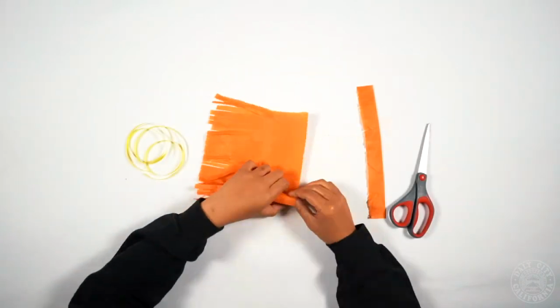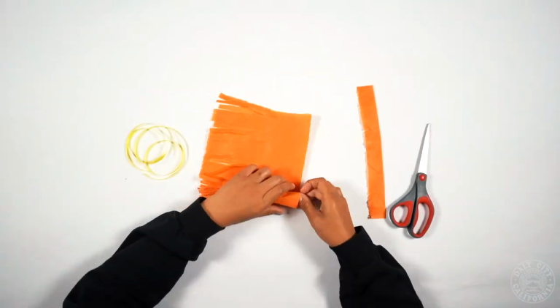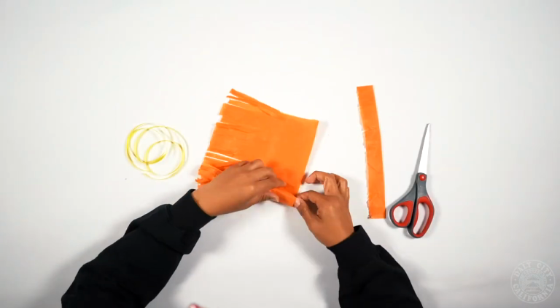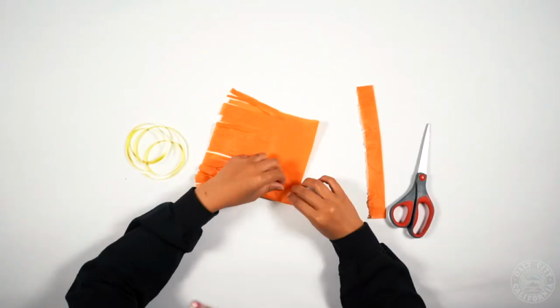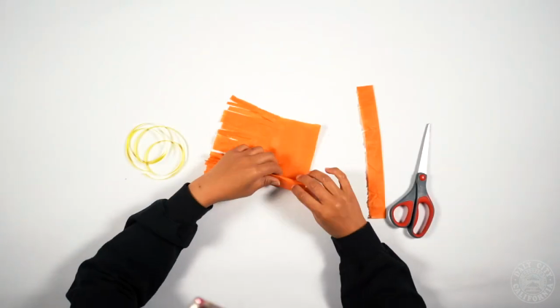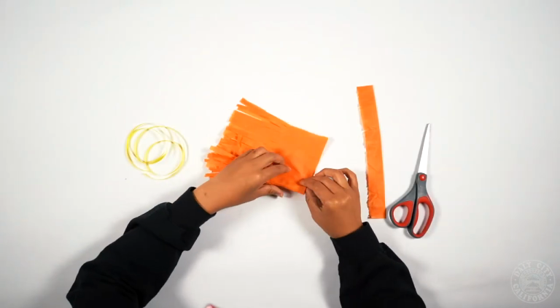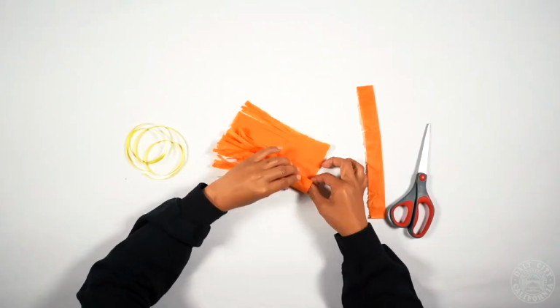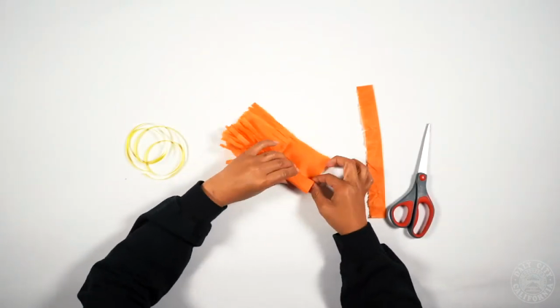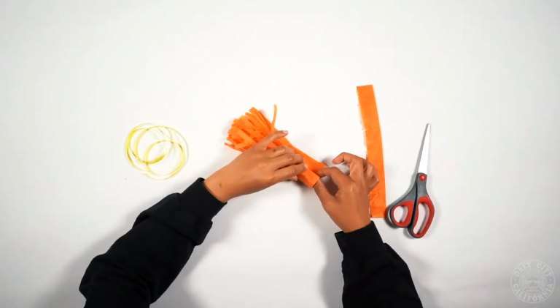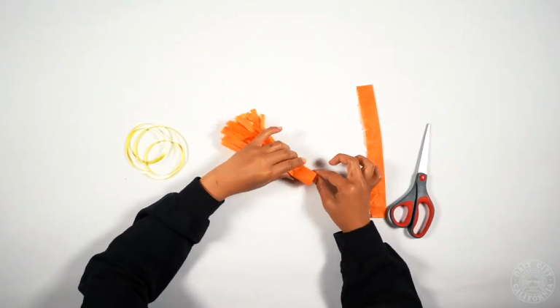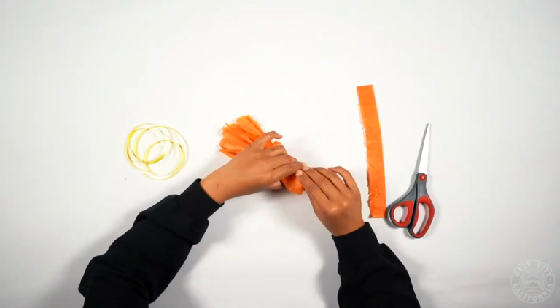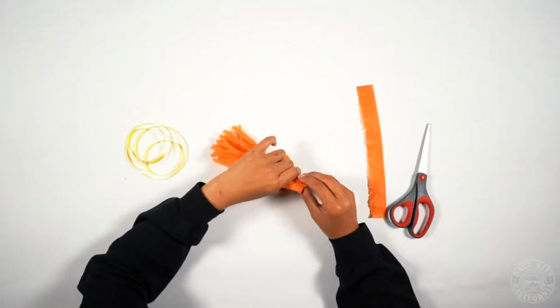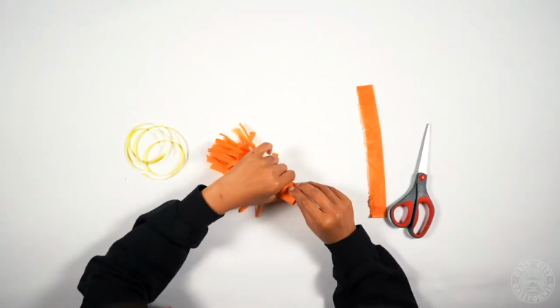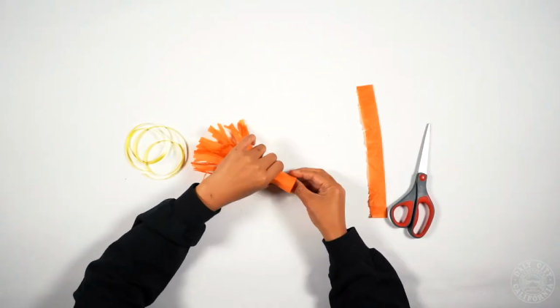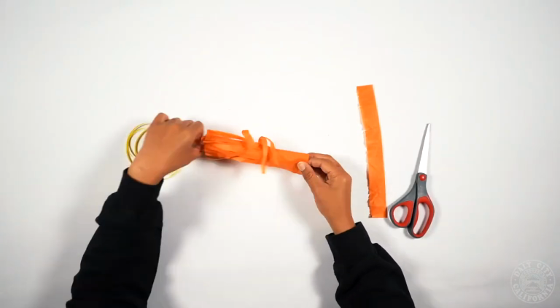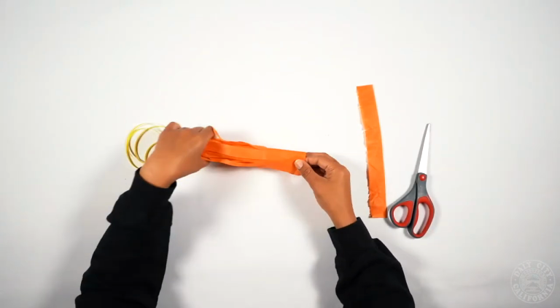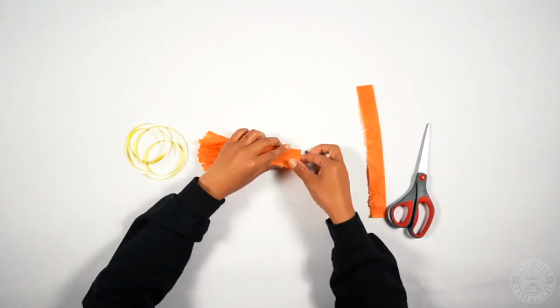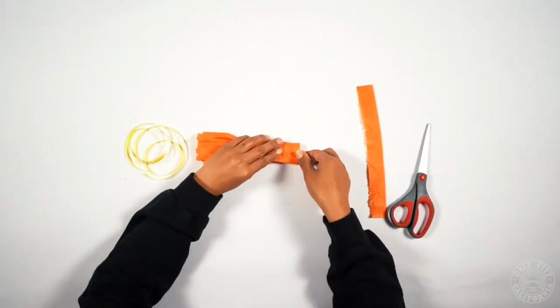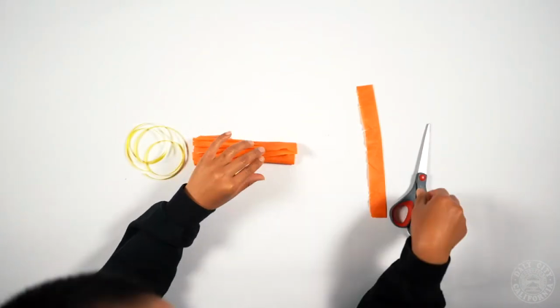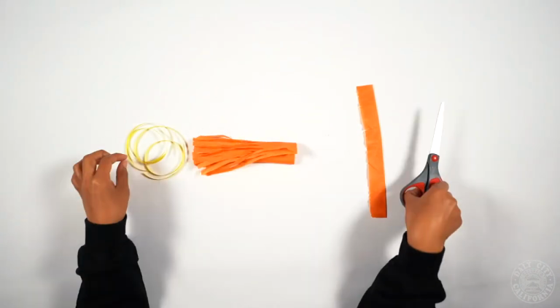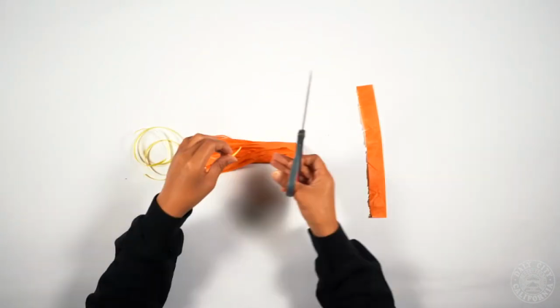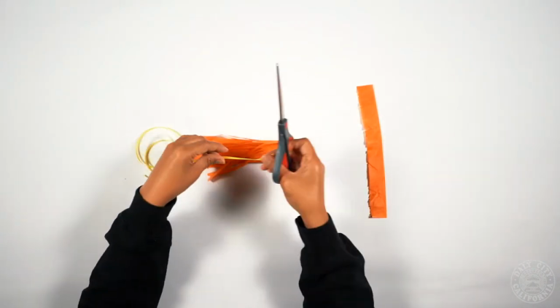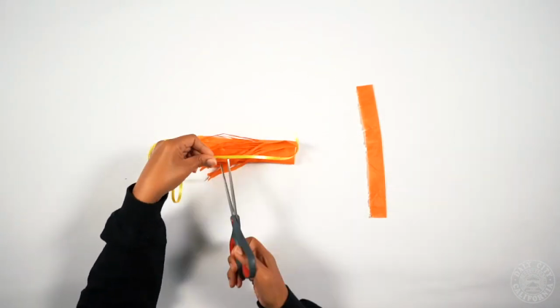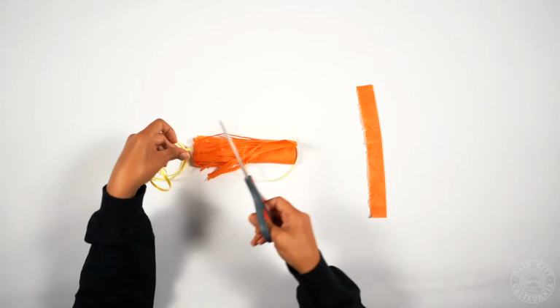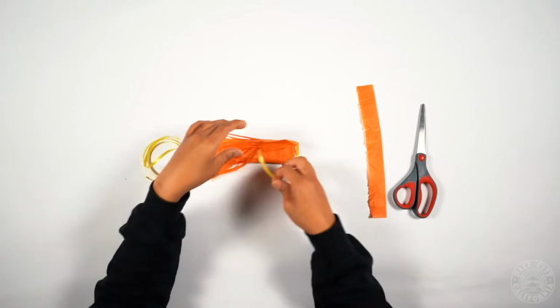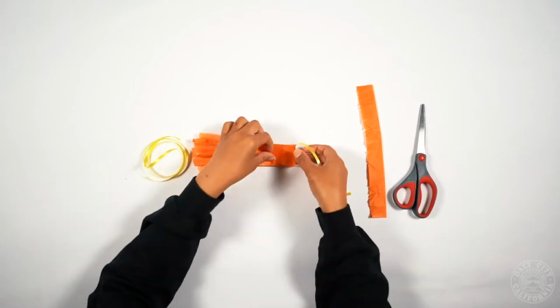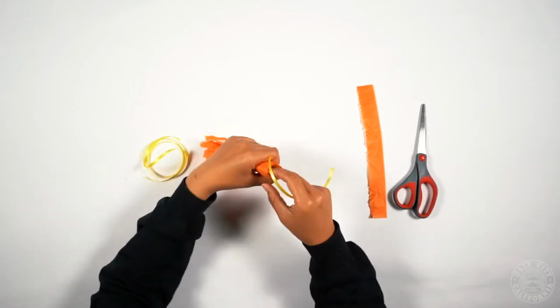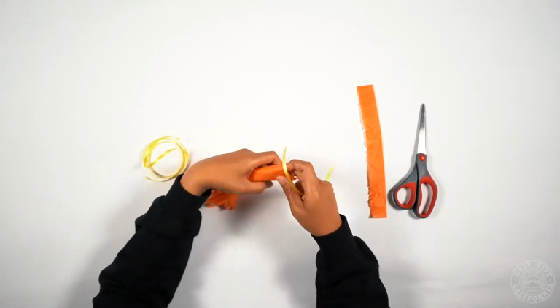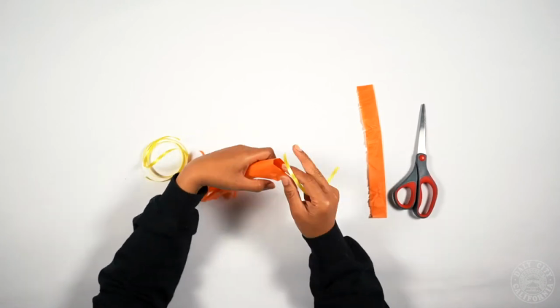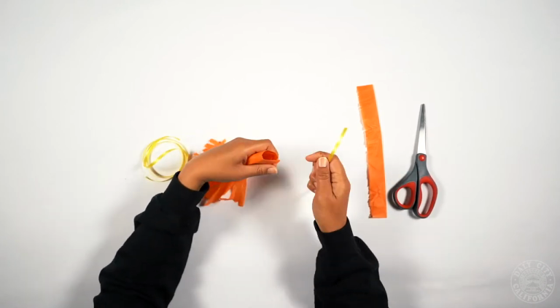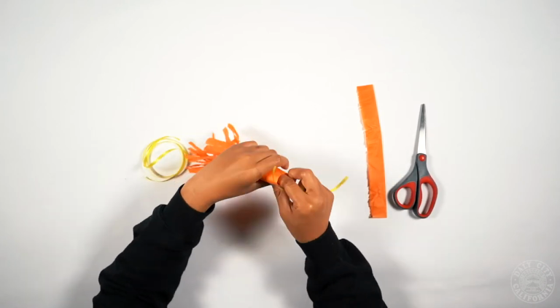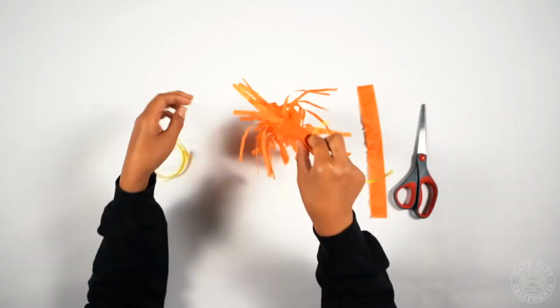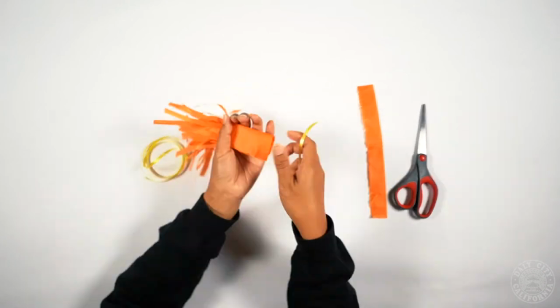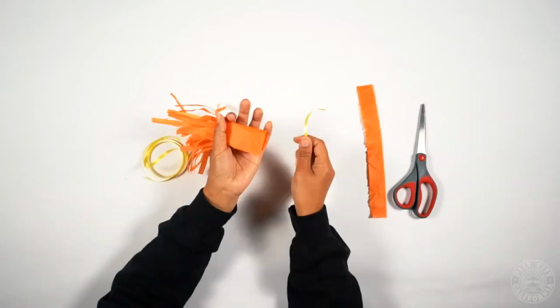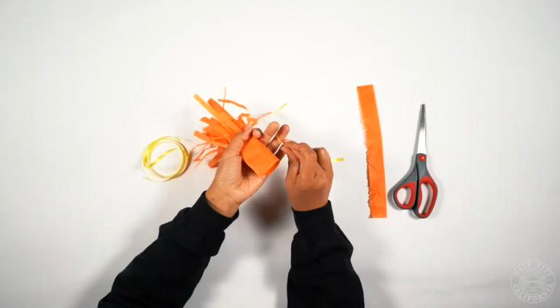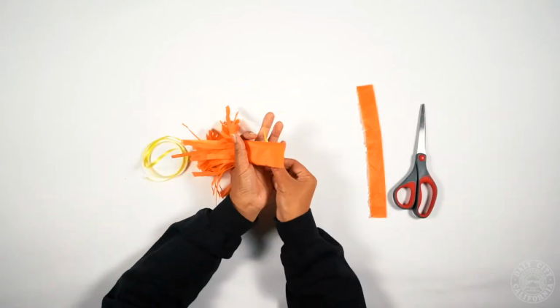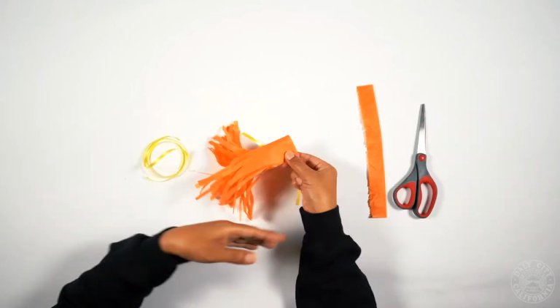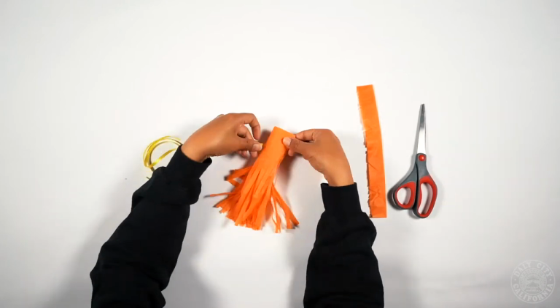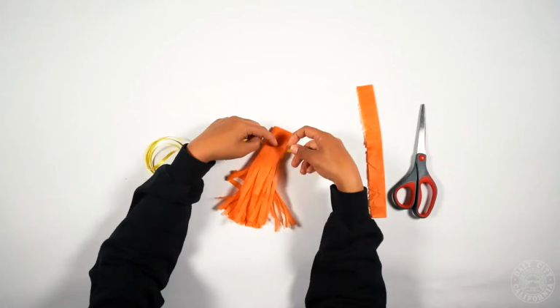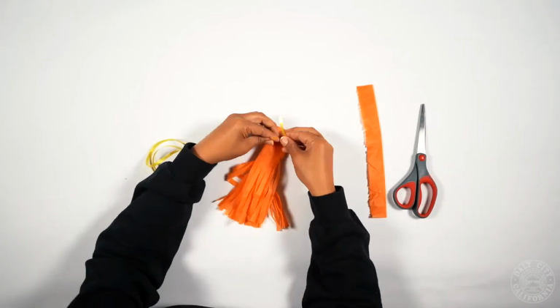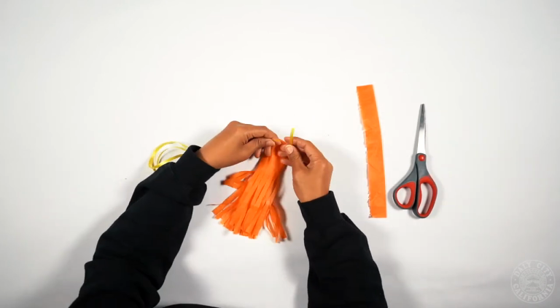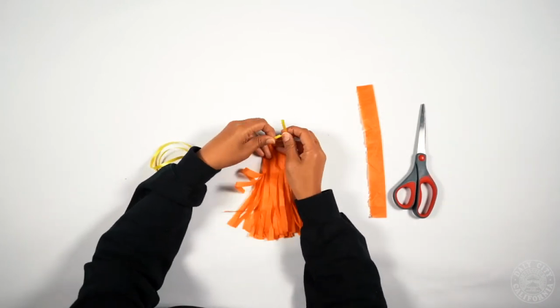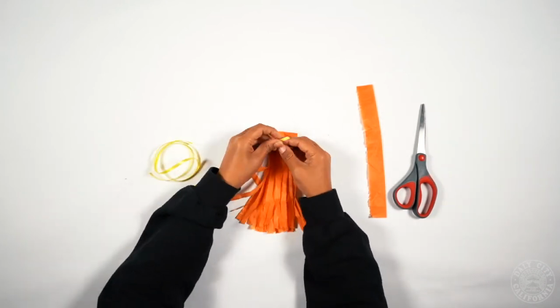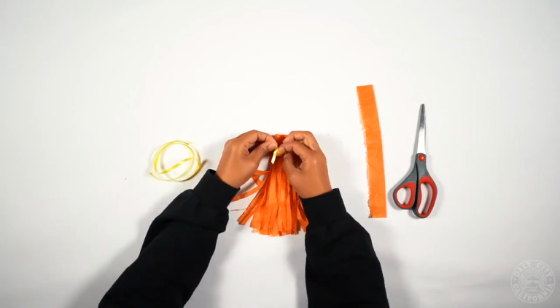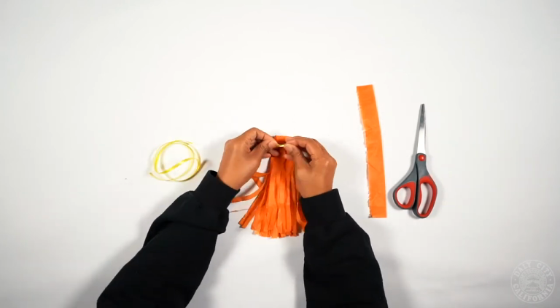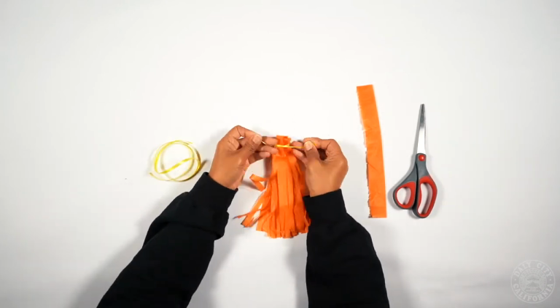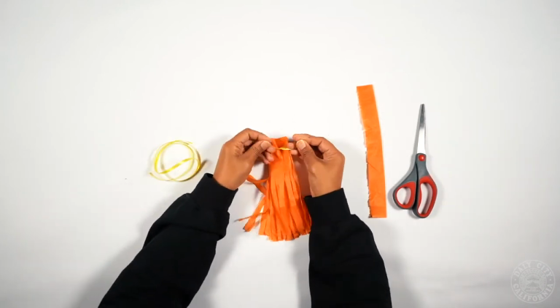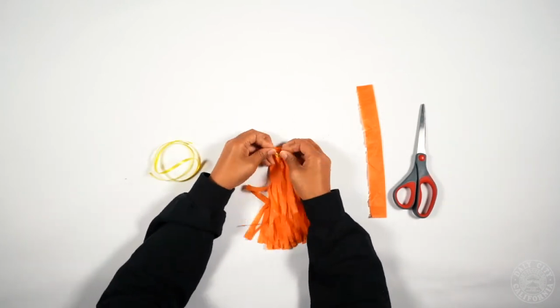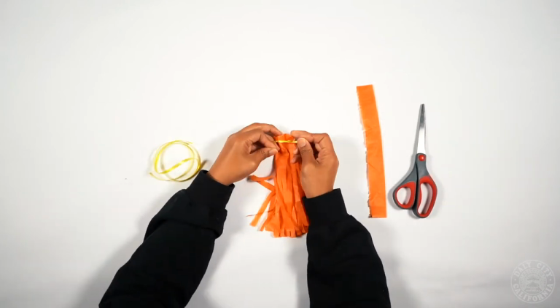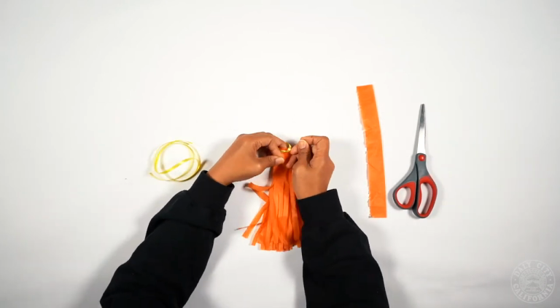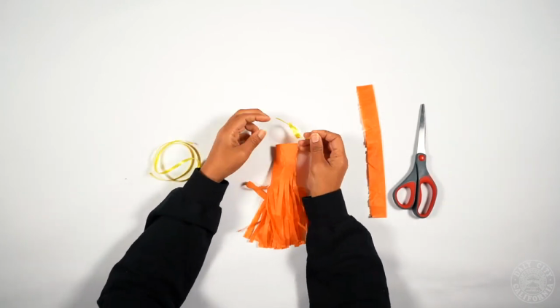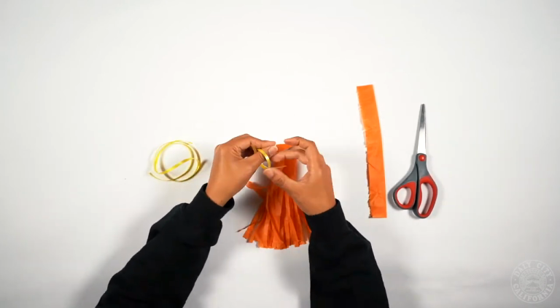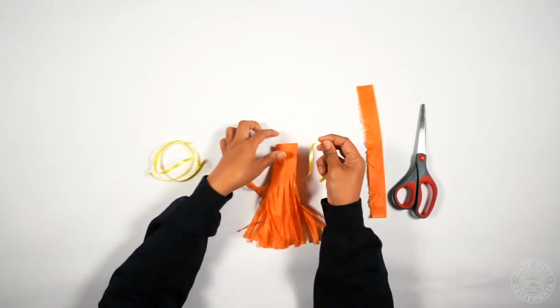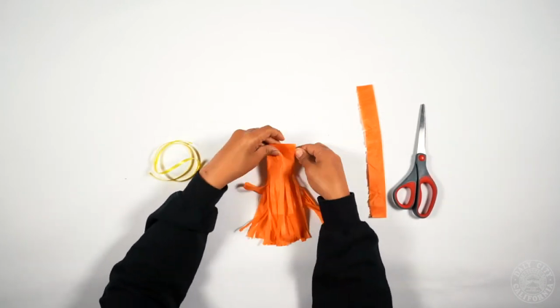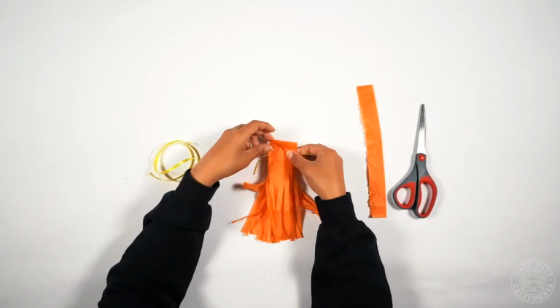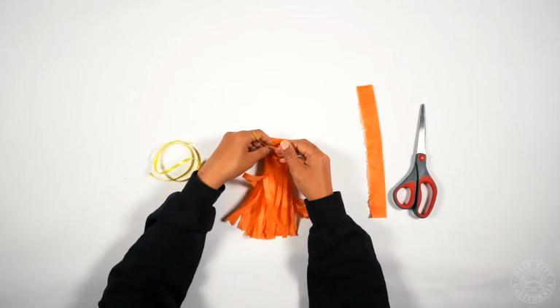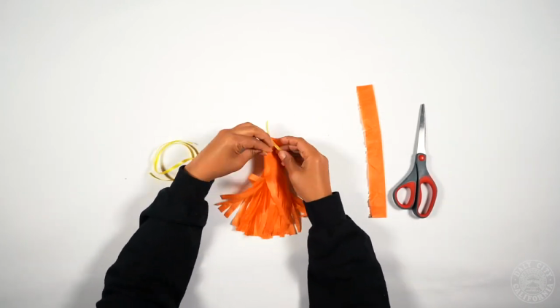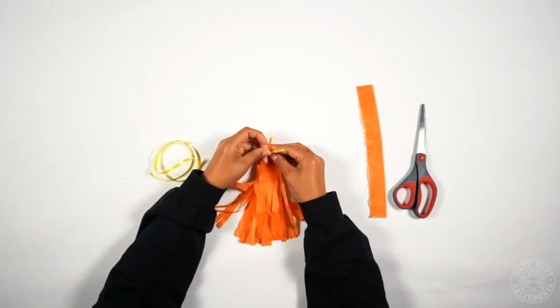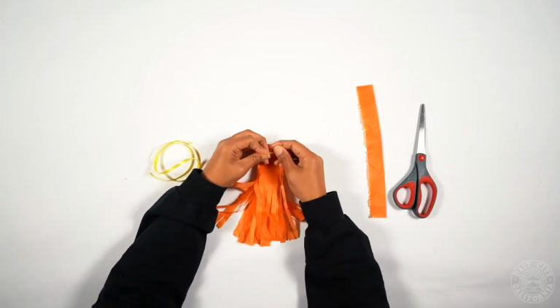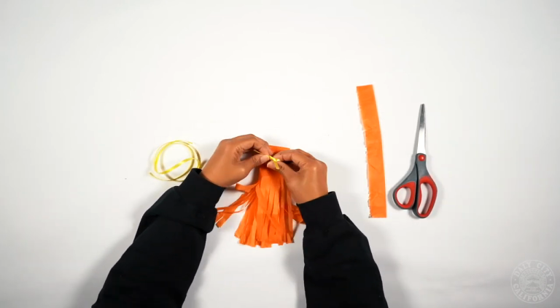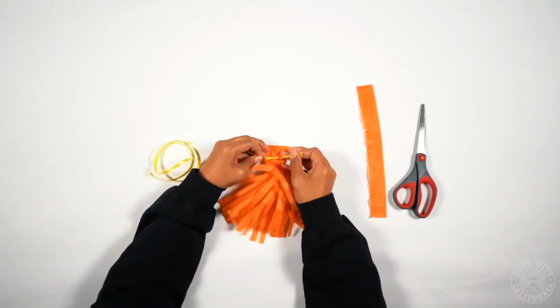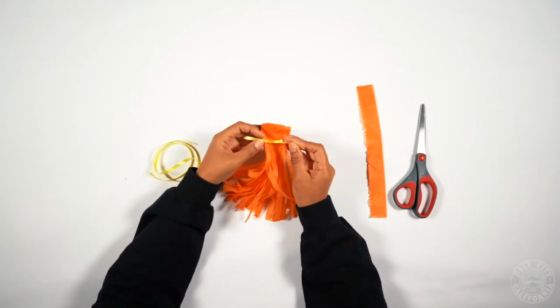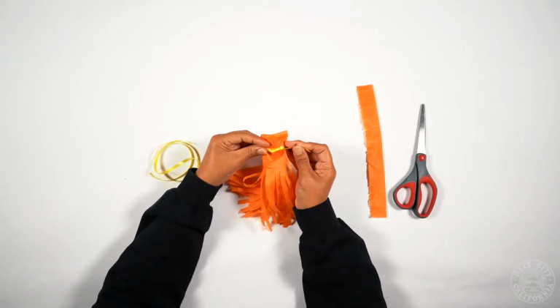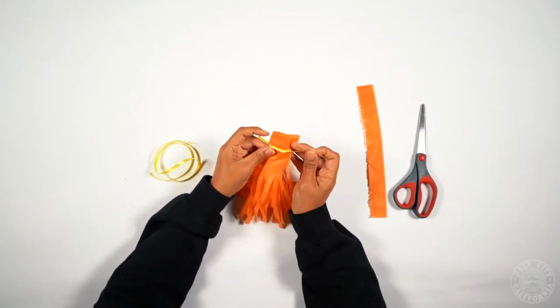After you're done cutting your tissue paper, you're going to roll up the tail and then tie it with some ribbon.